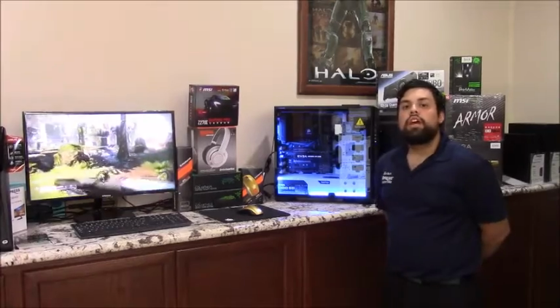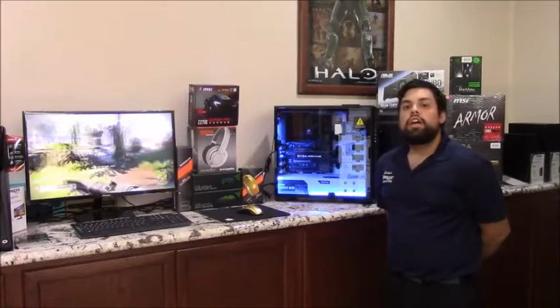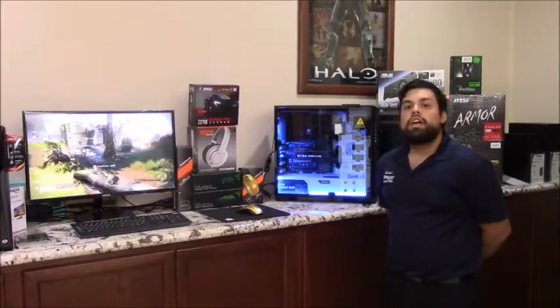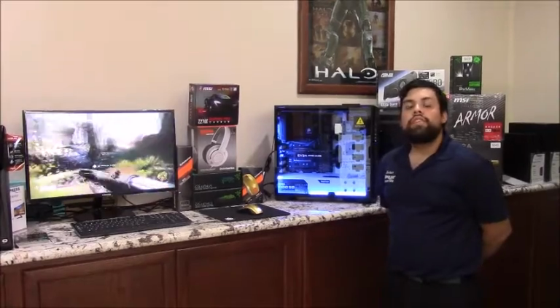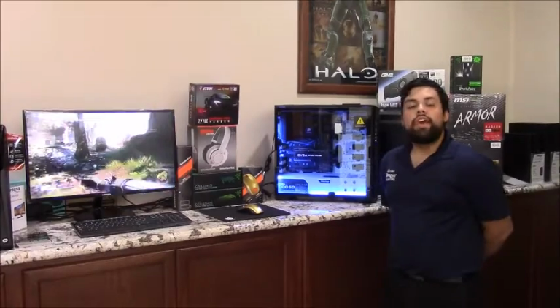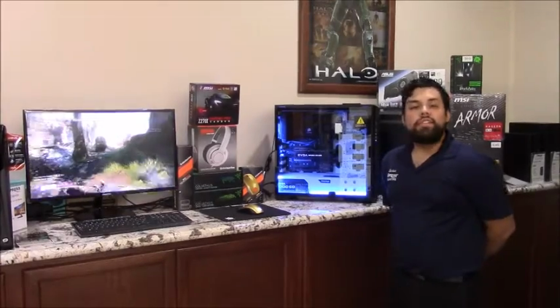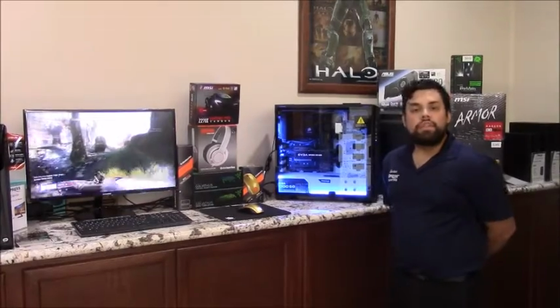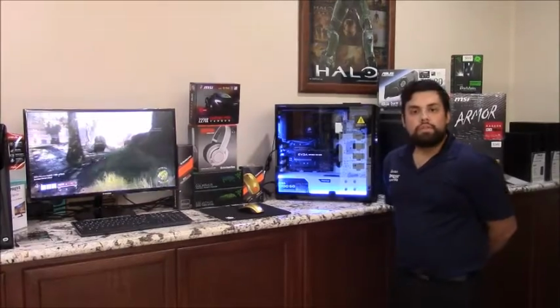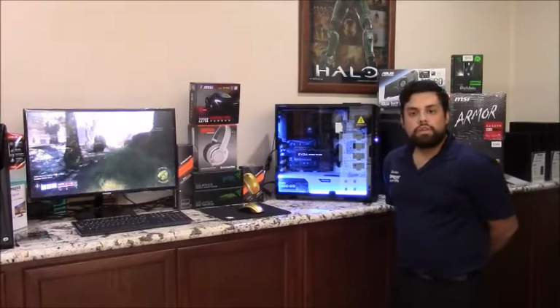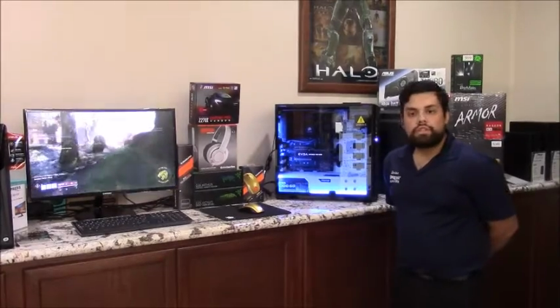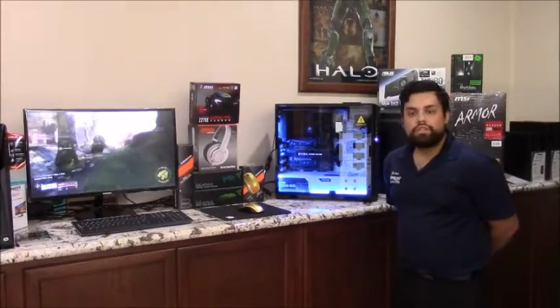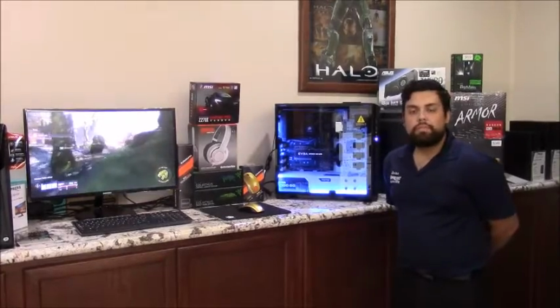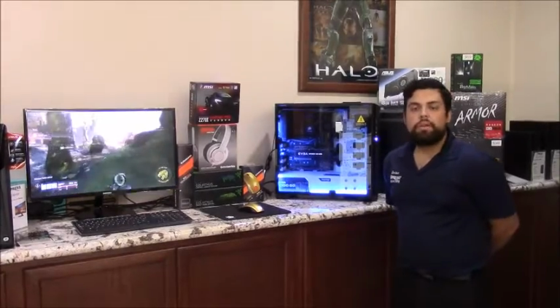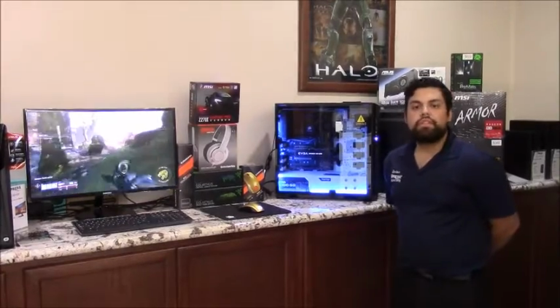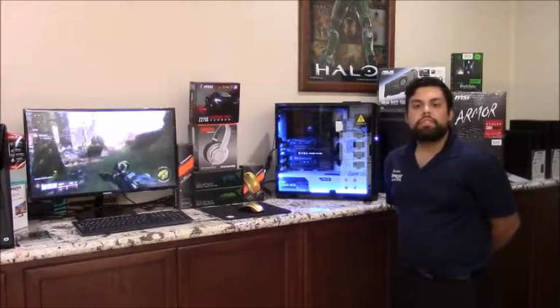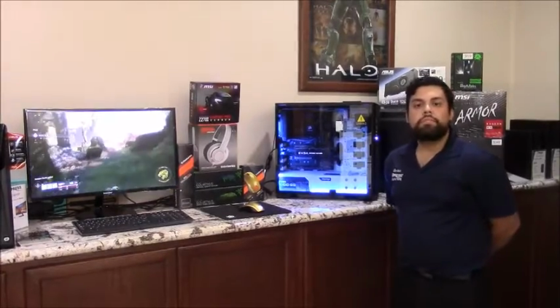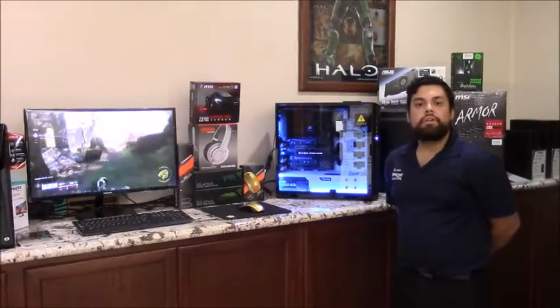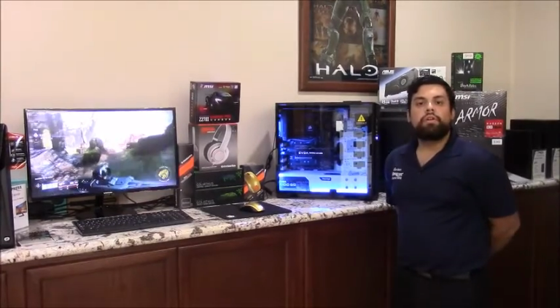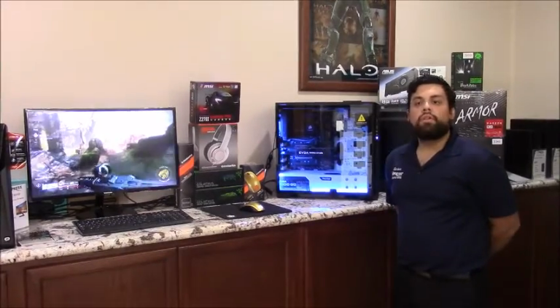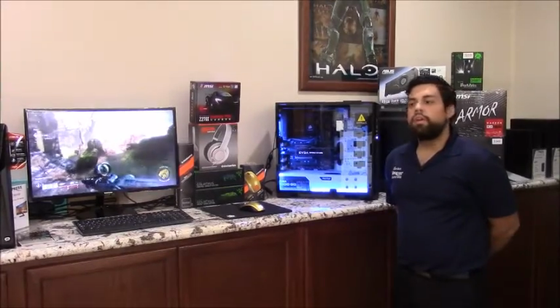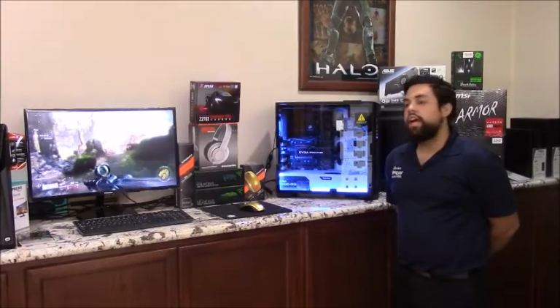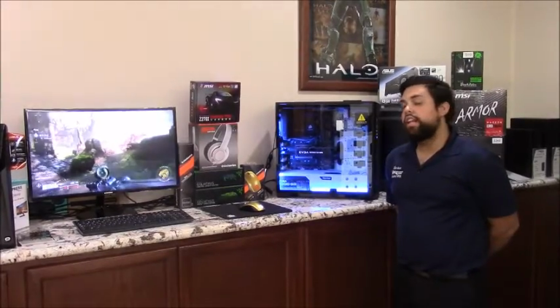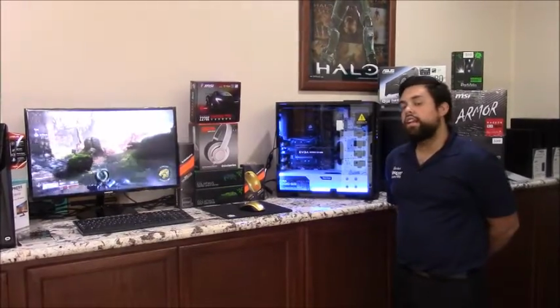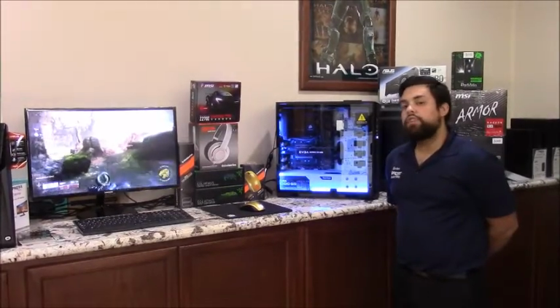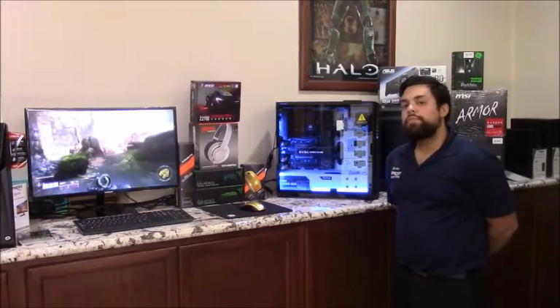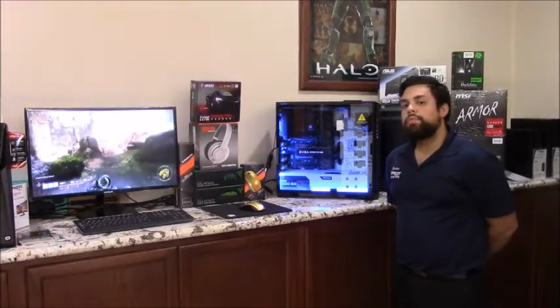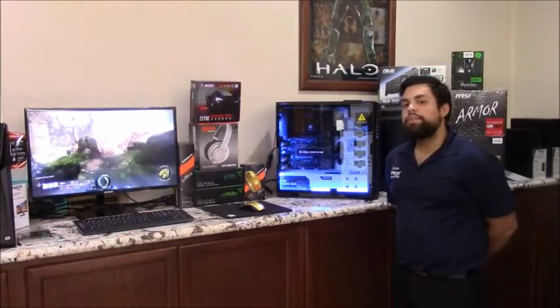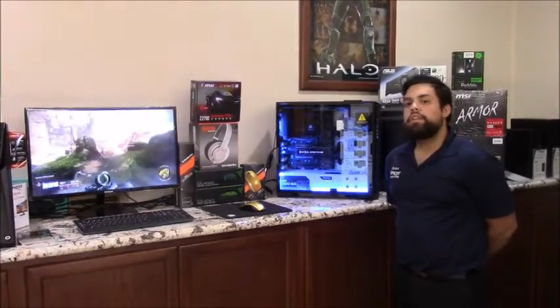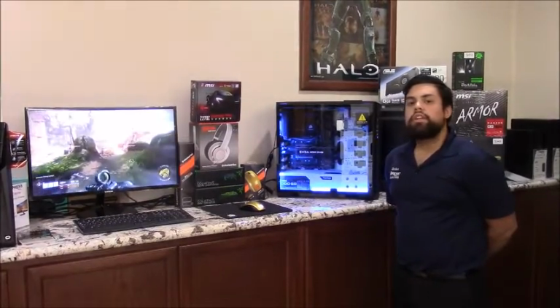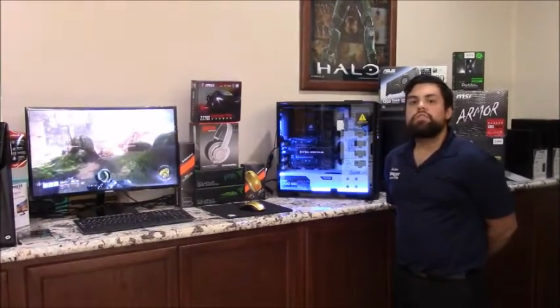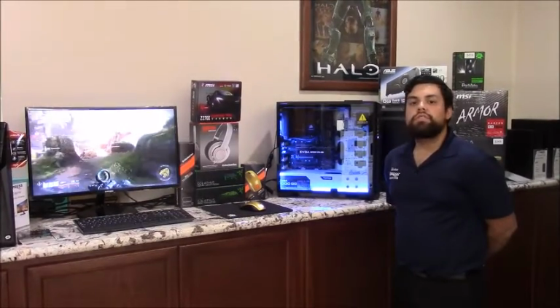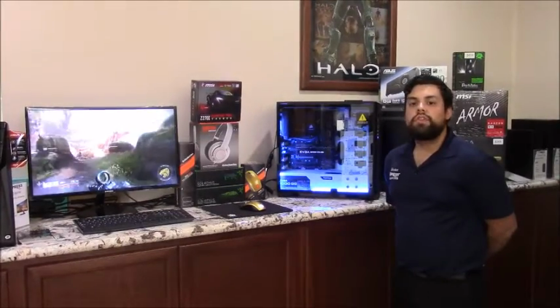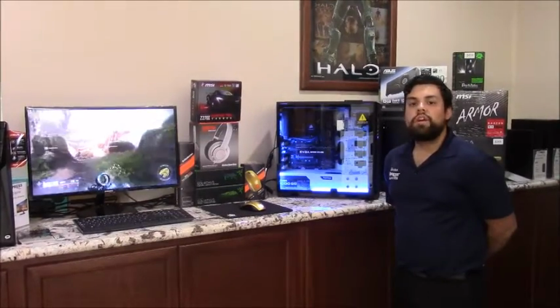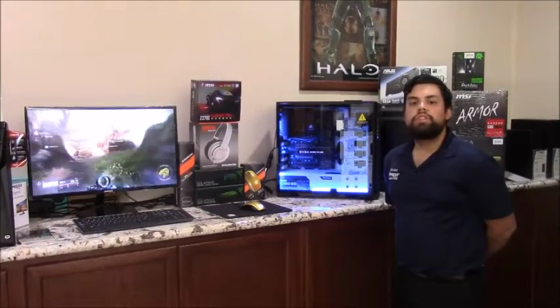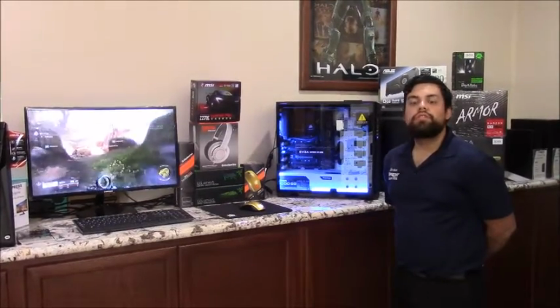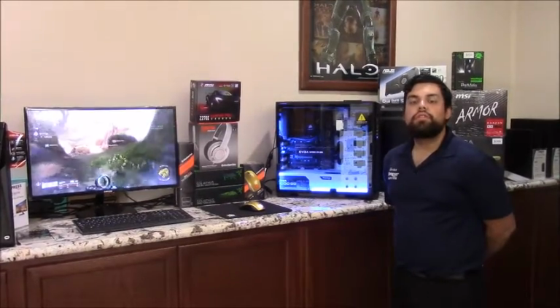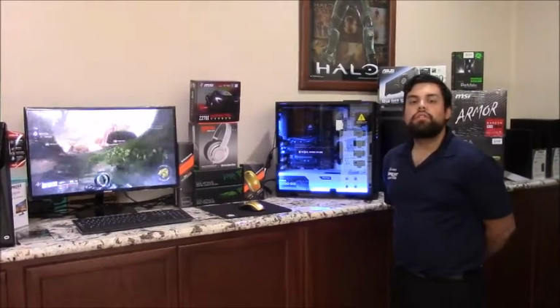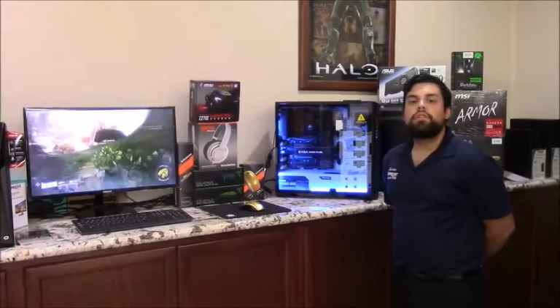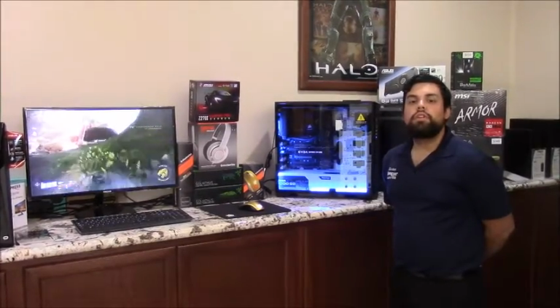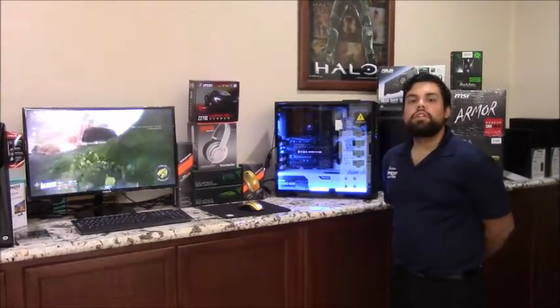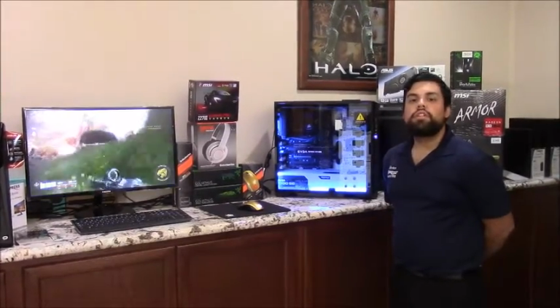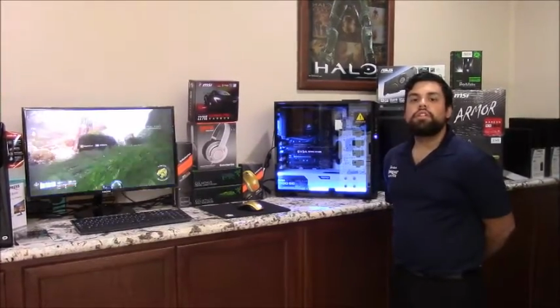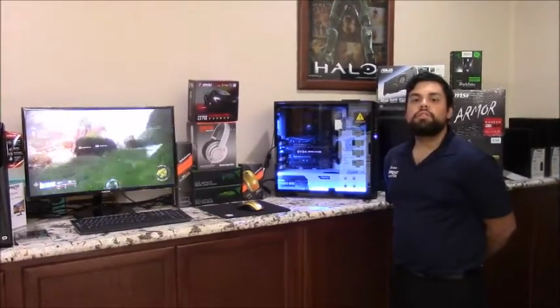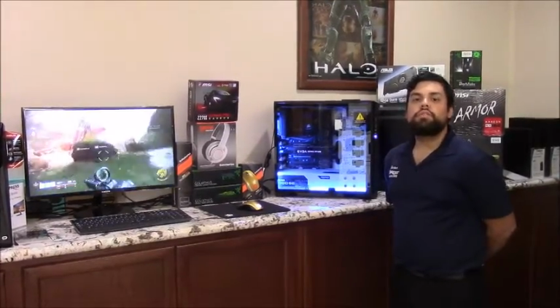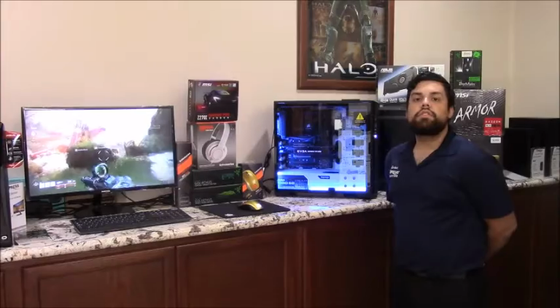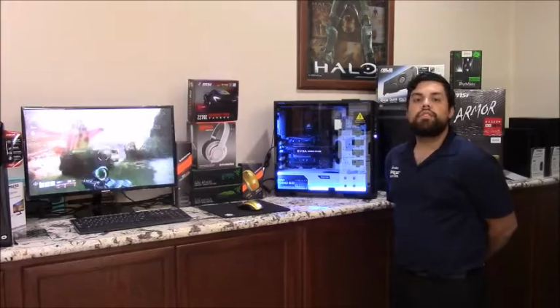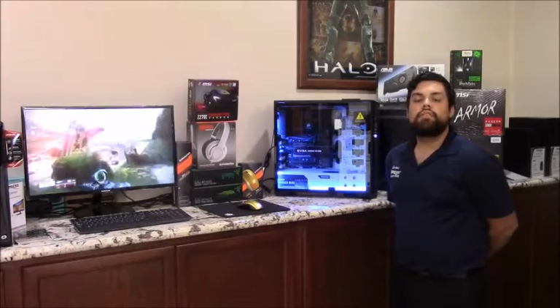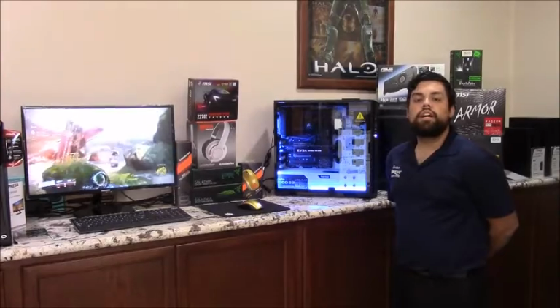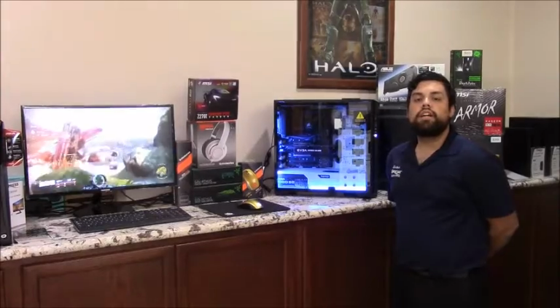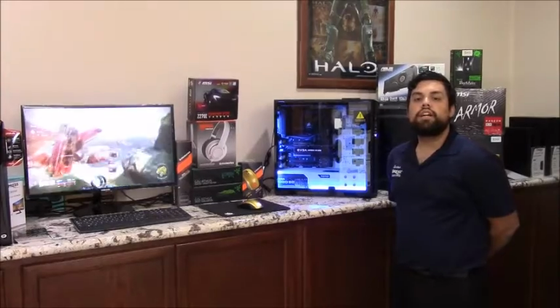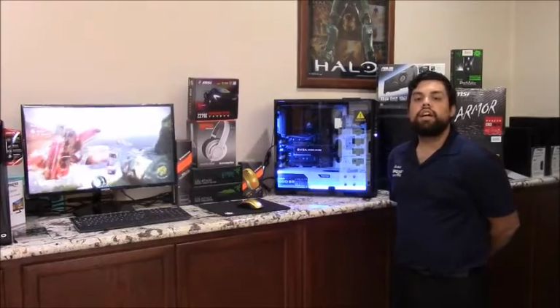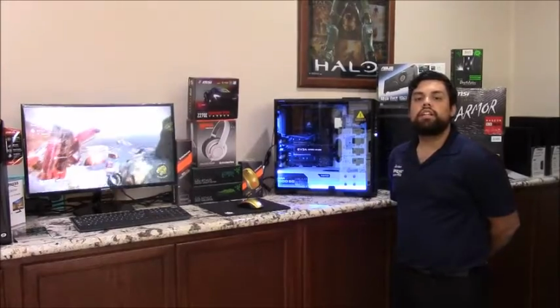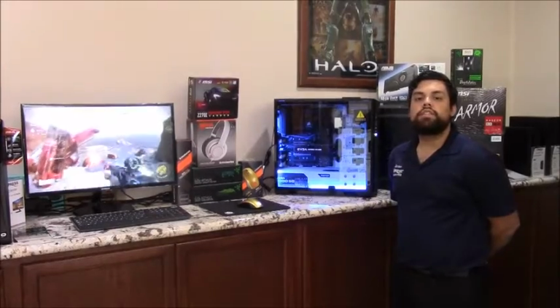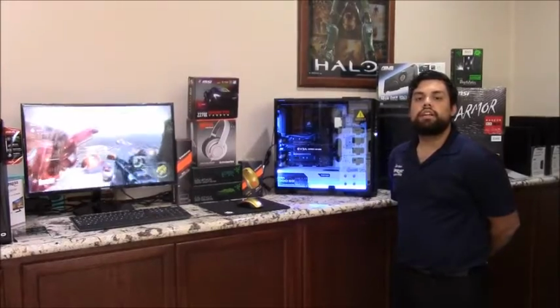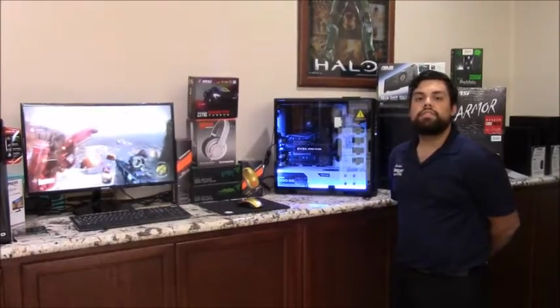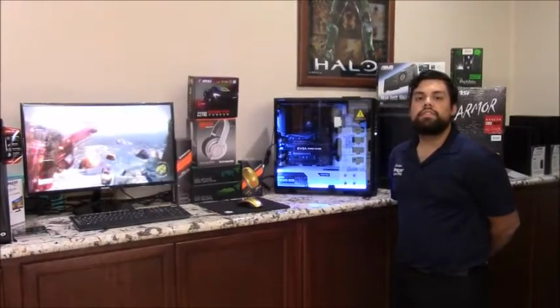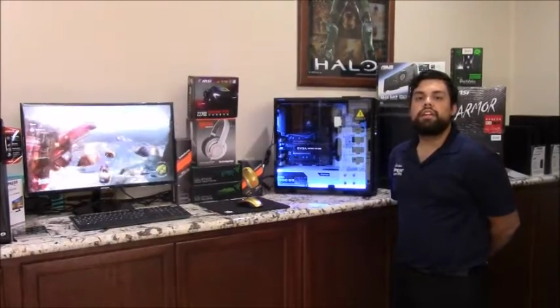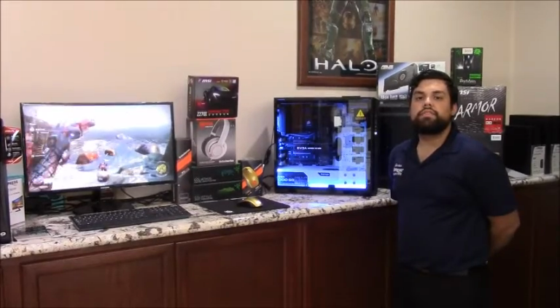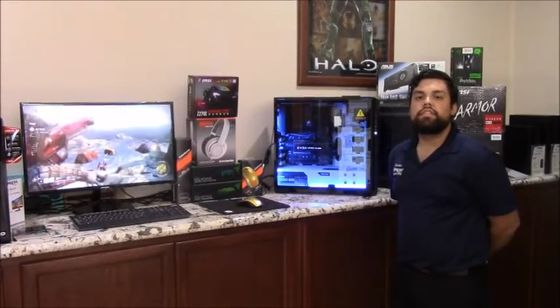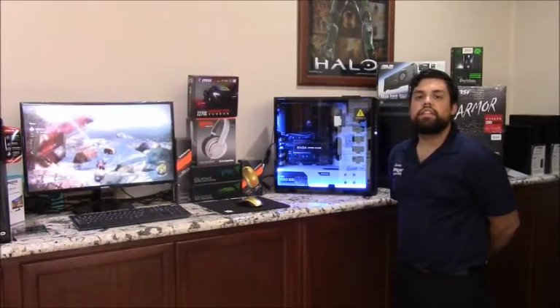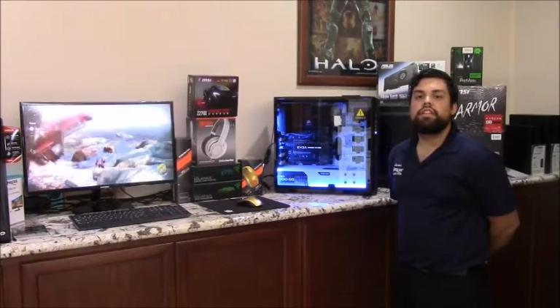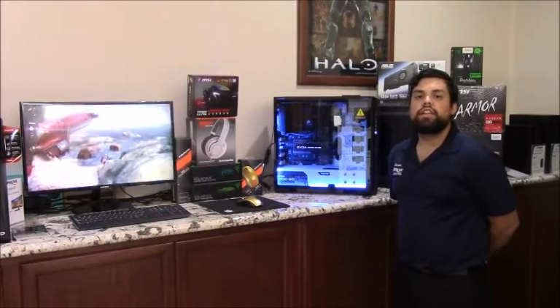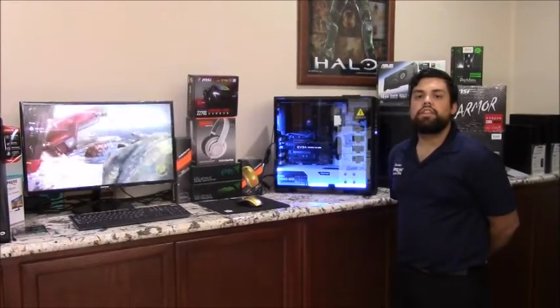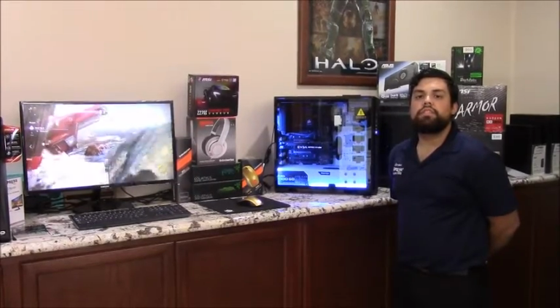If you have any questions about this build or any other build, you can give us a call at 281-647-9977. Thank you.